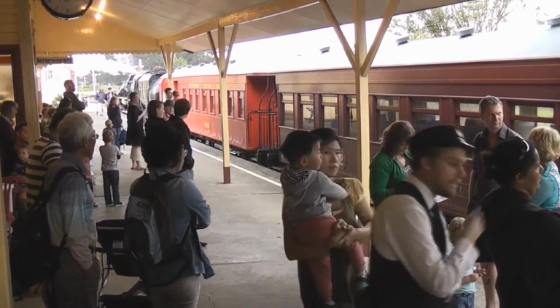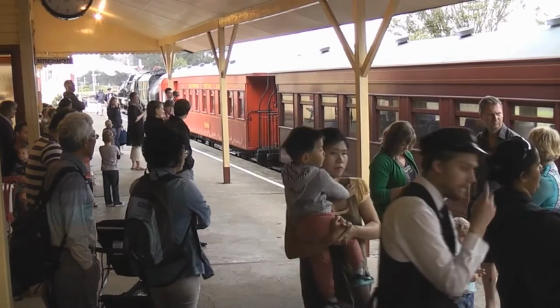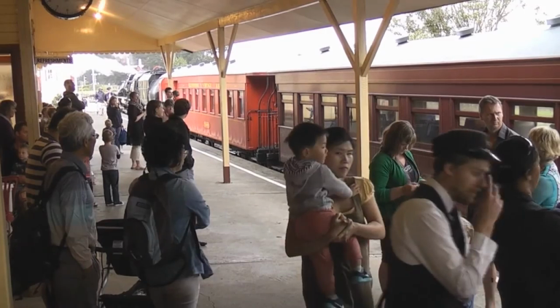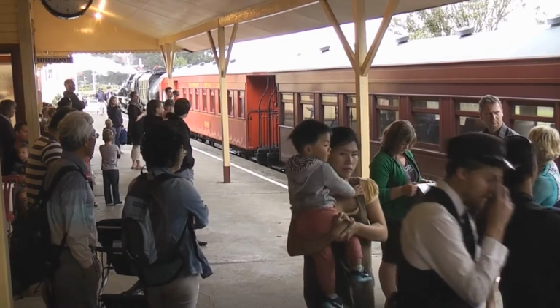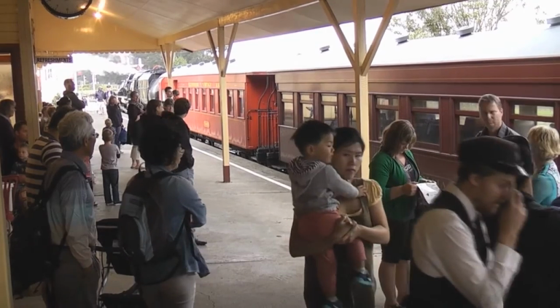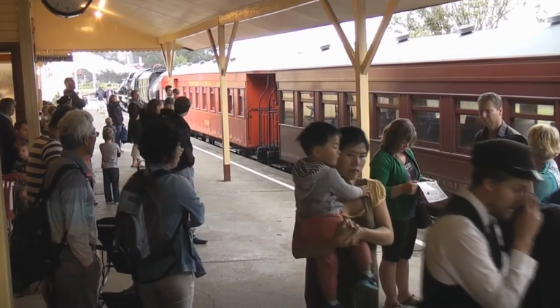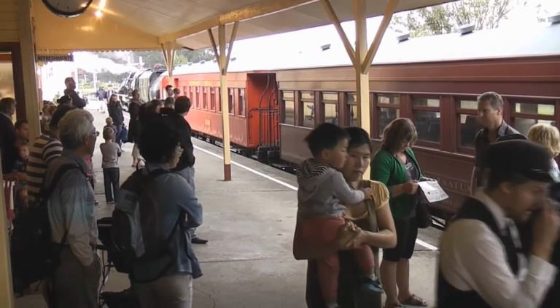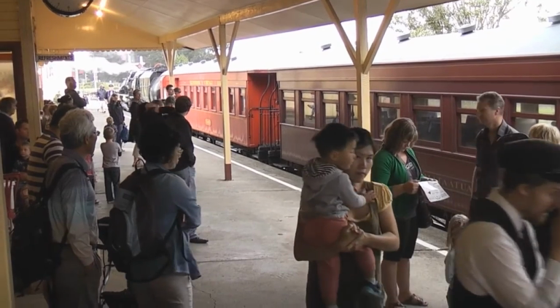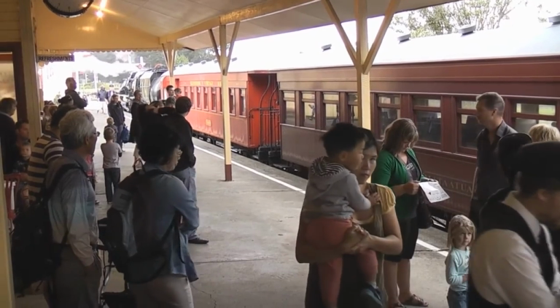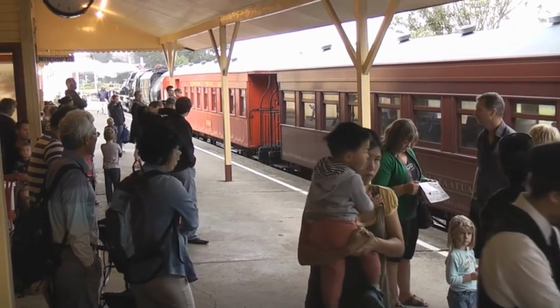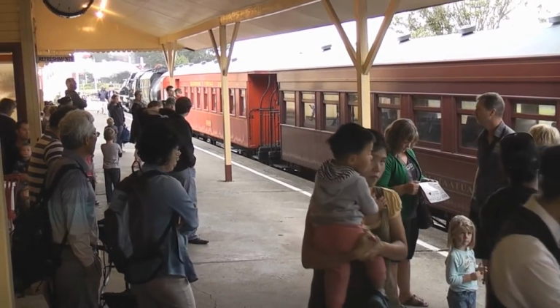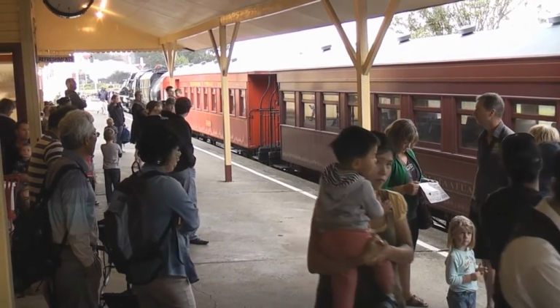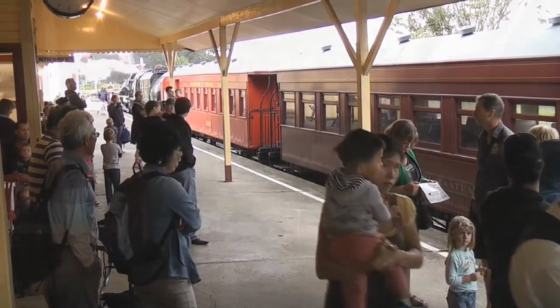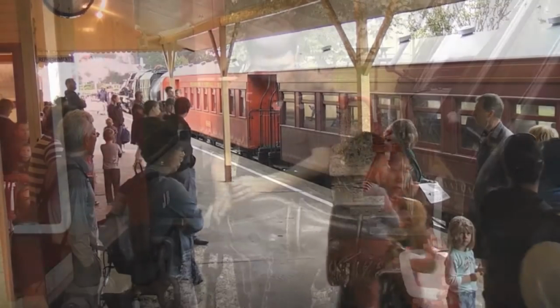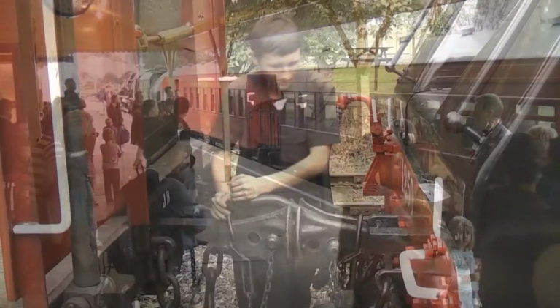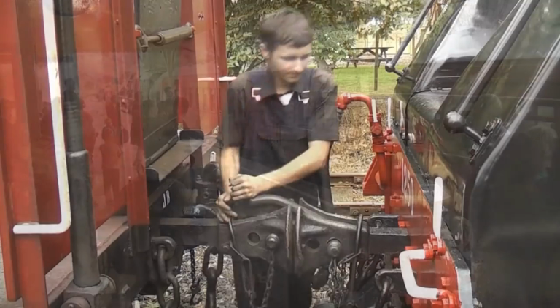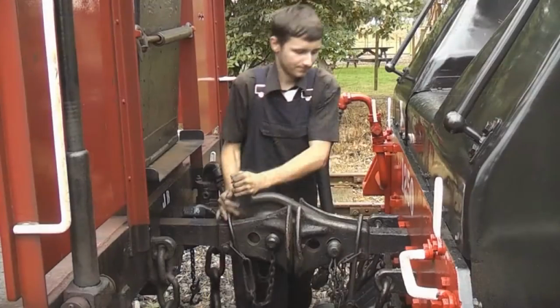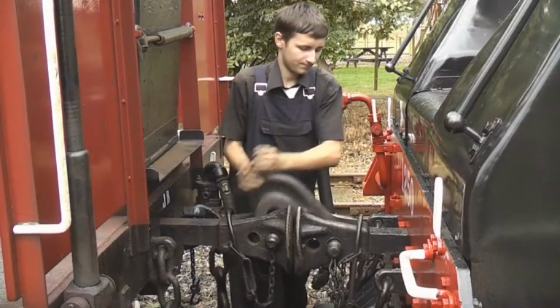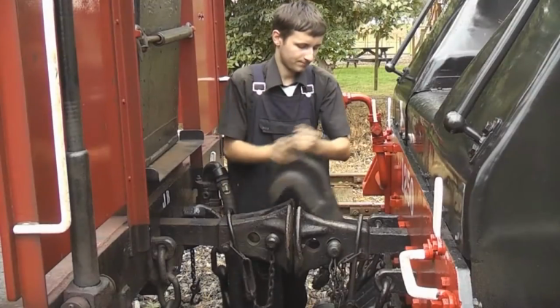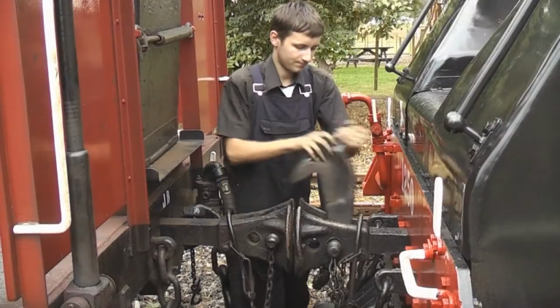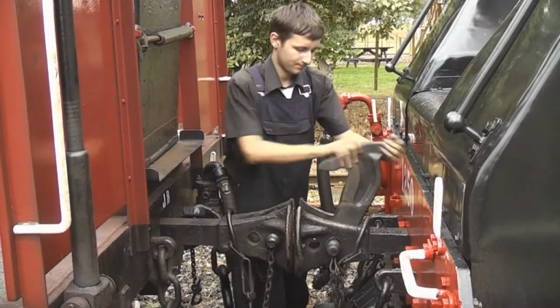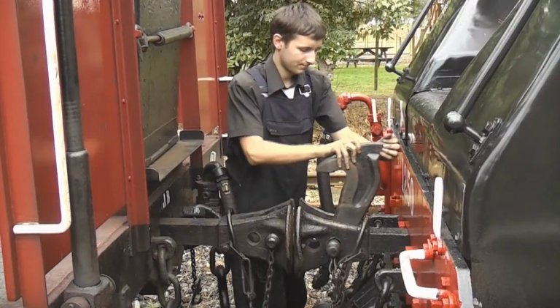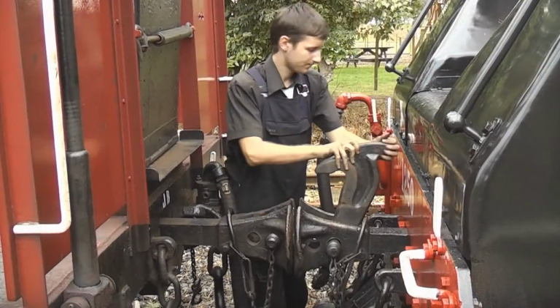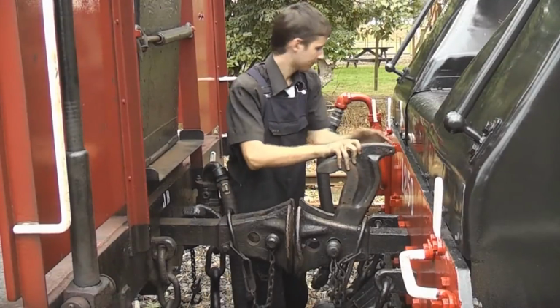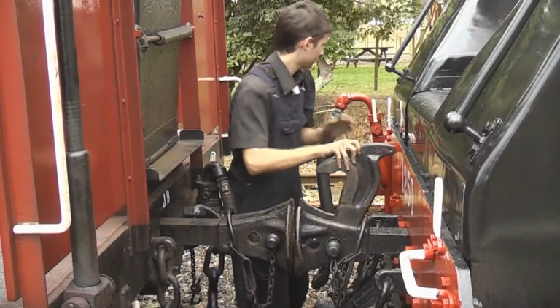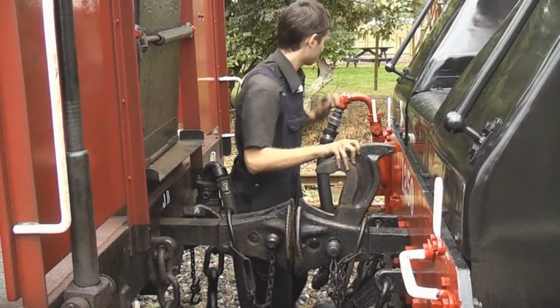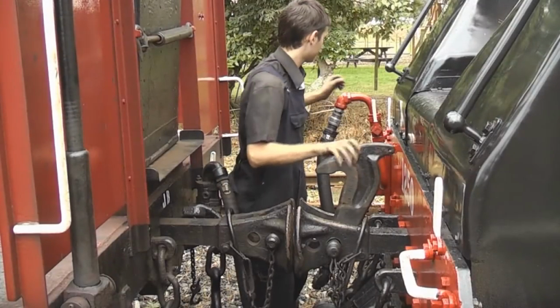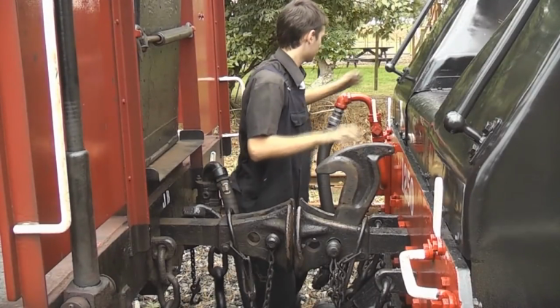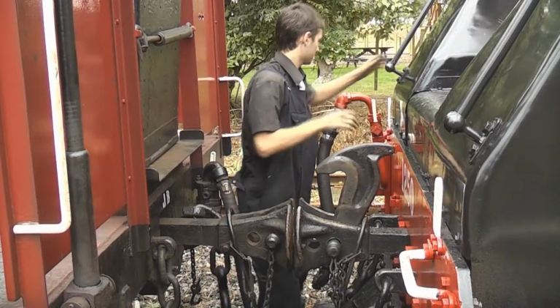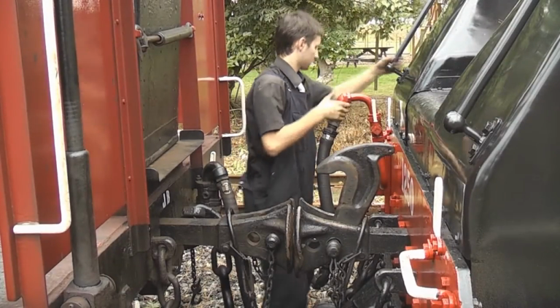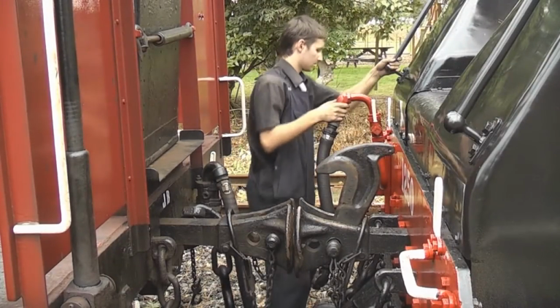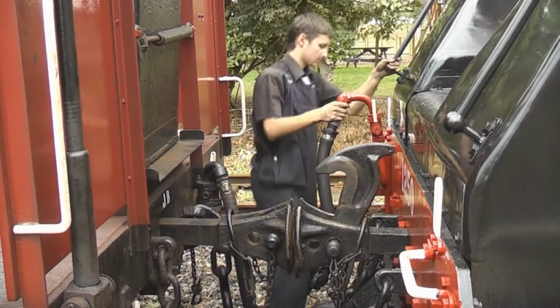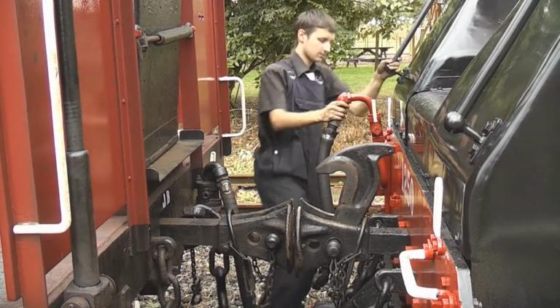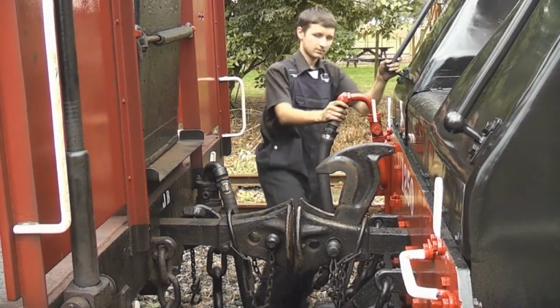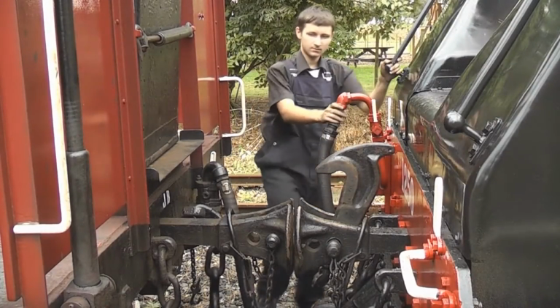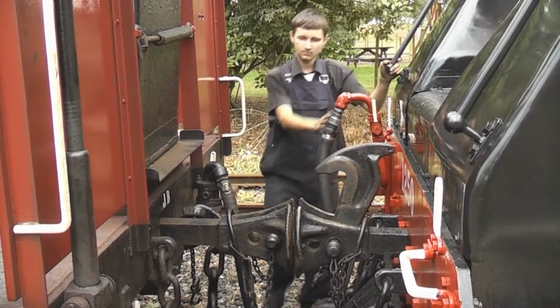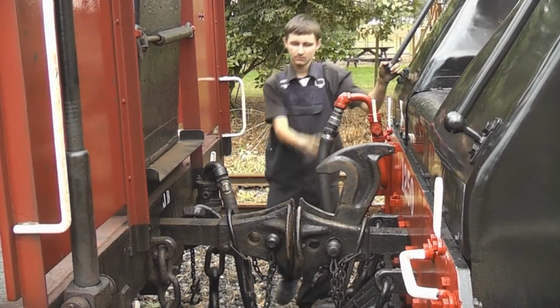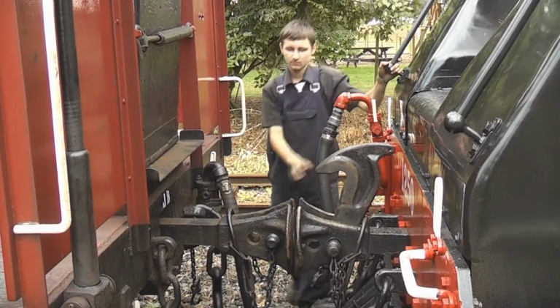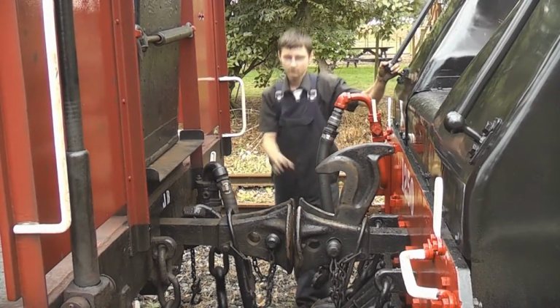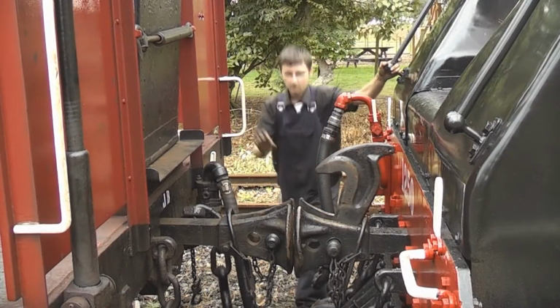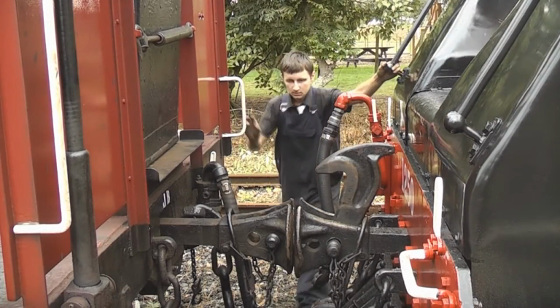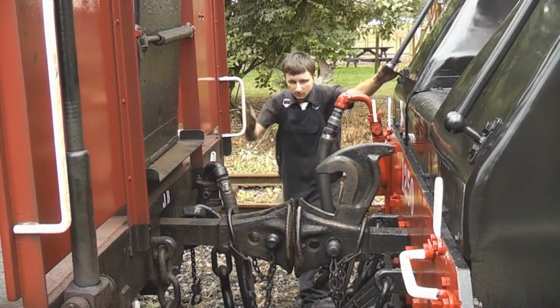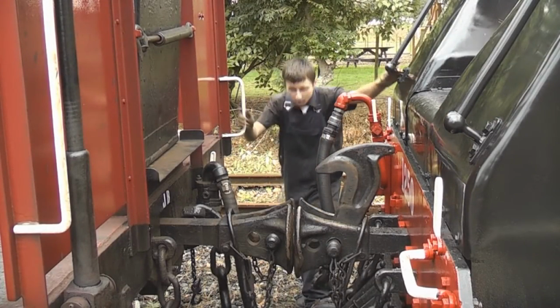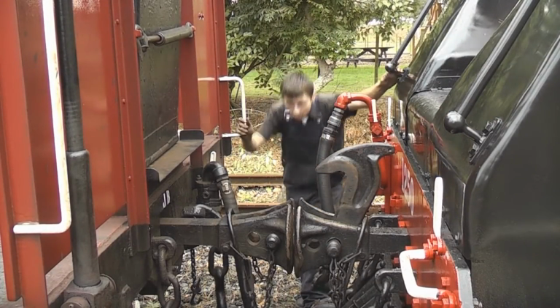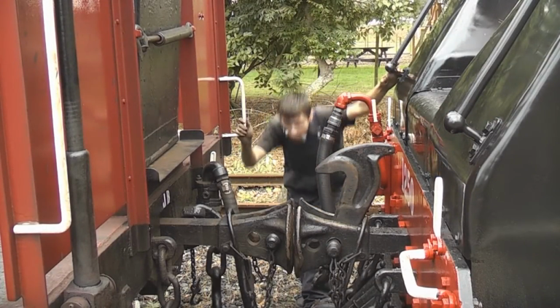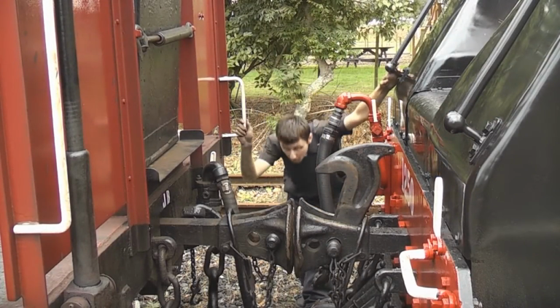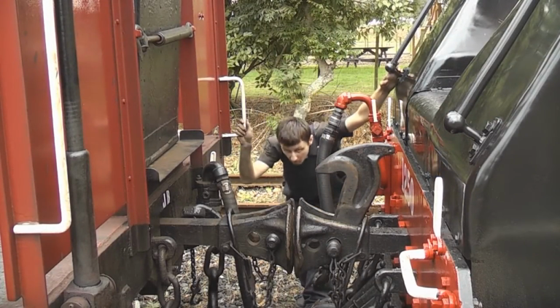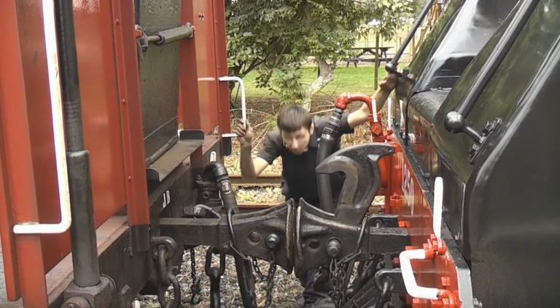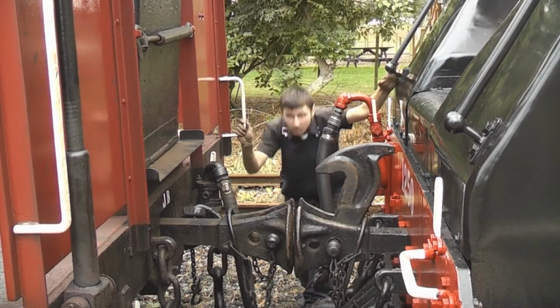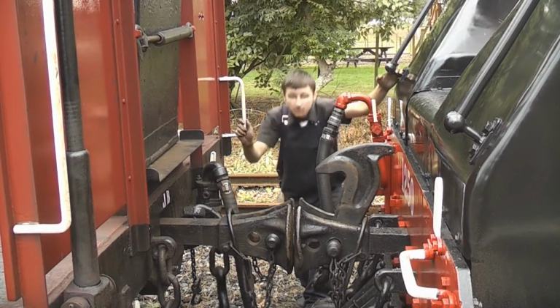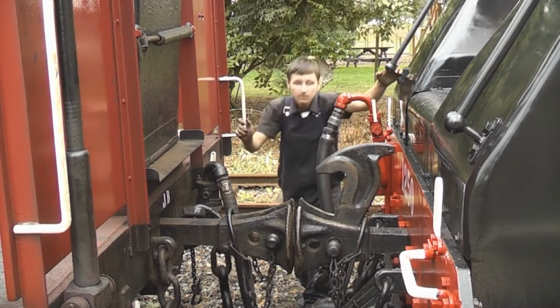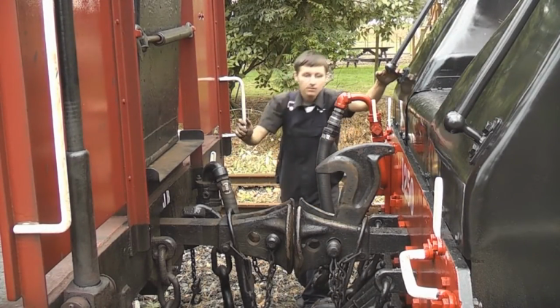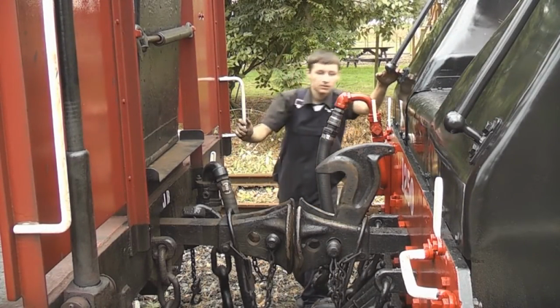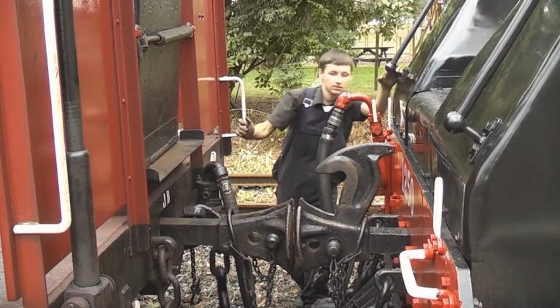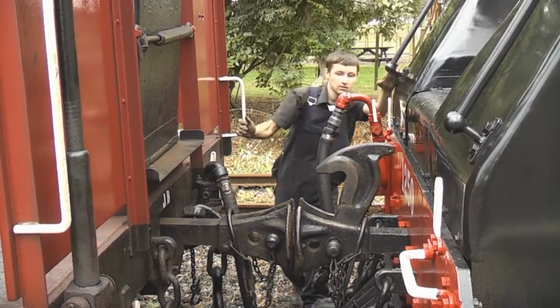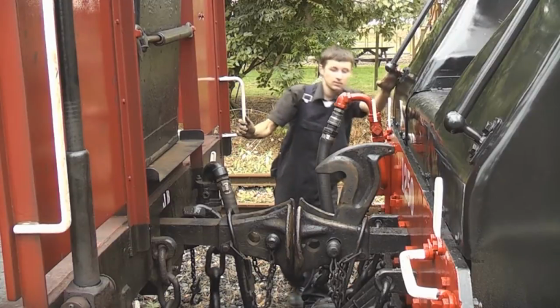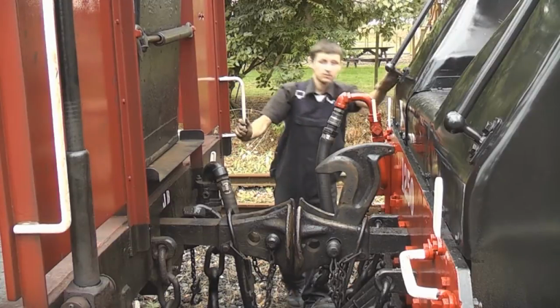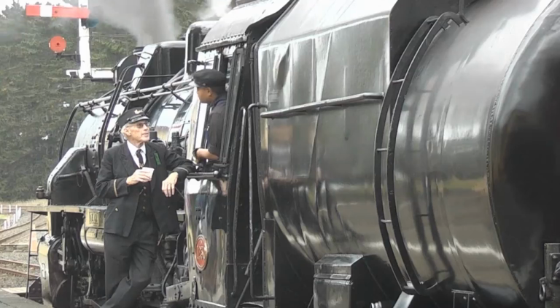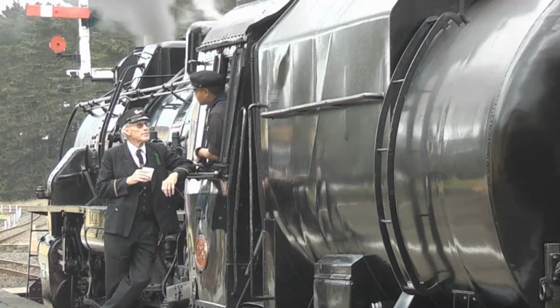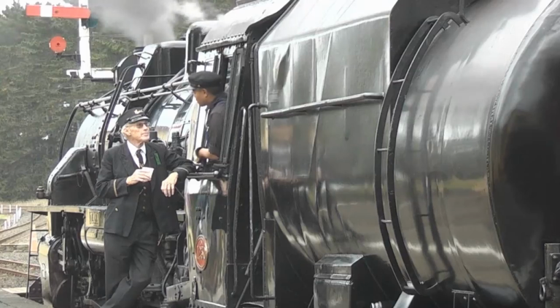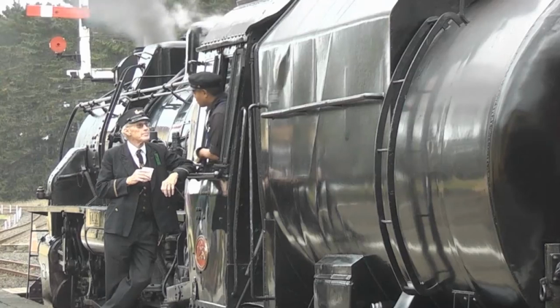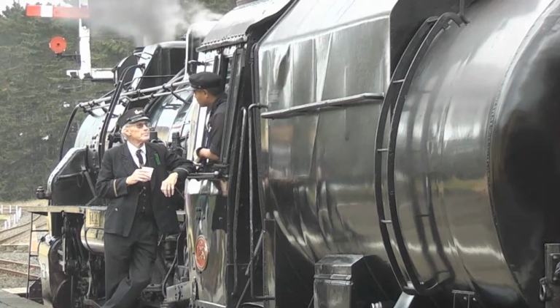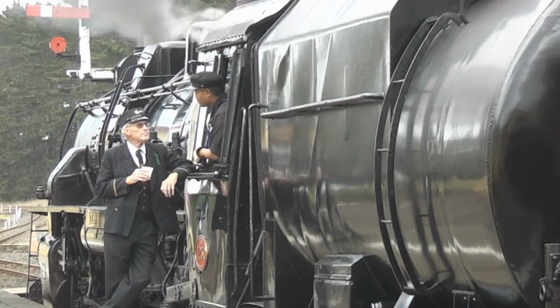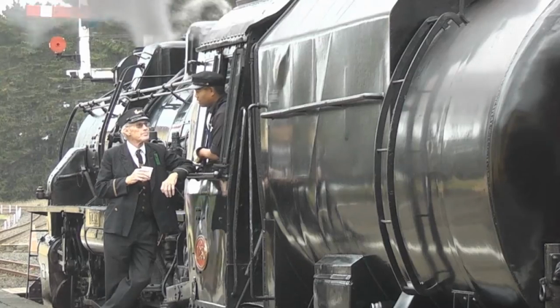At Glenbrook station, the passengers board the first public train of the day as the crew are seen busy operating the service.